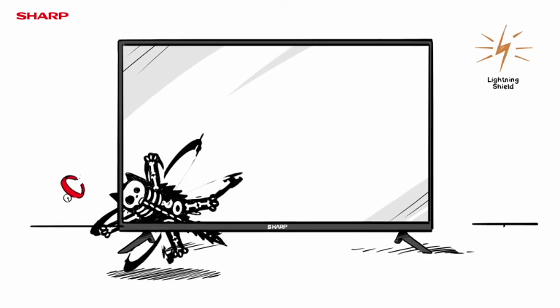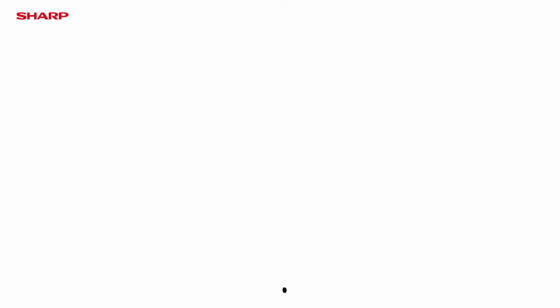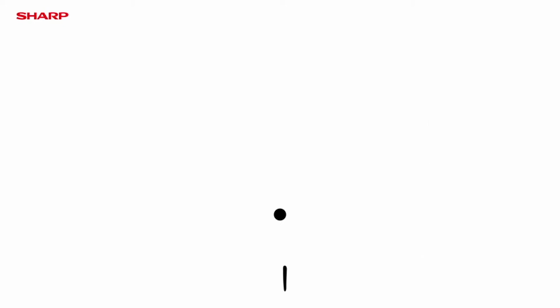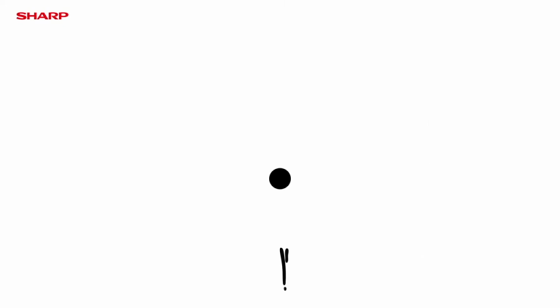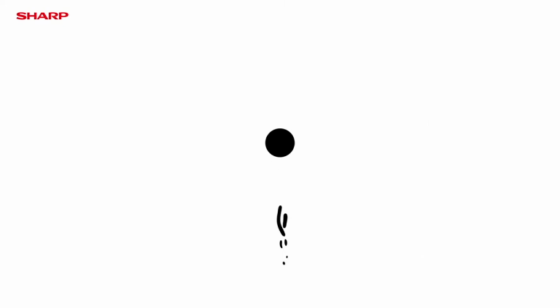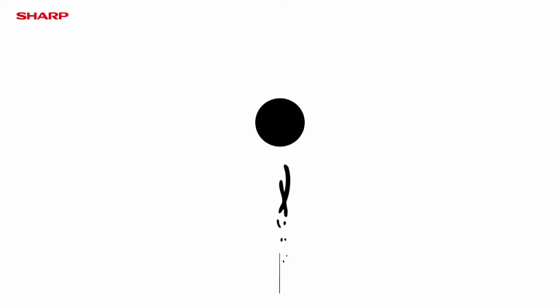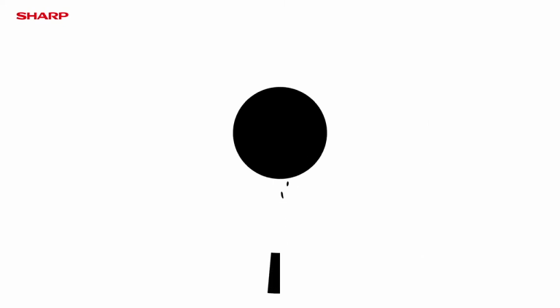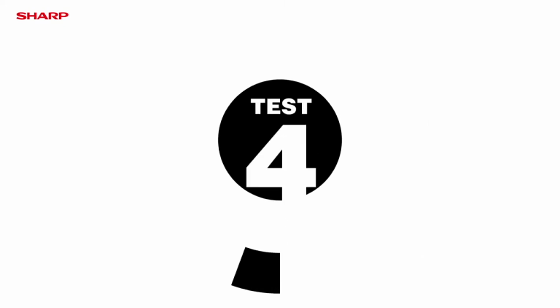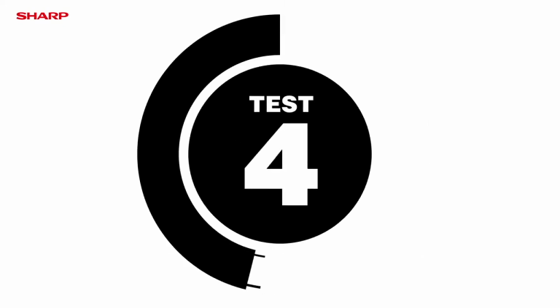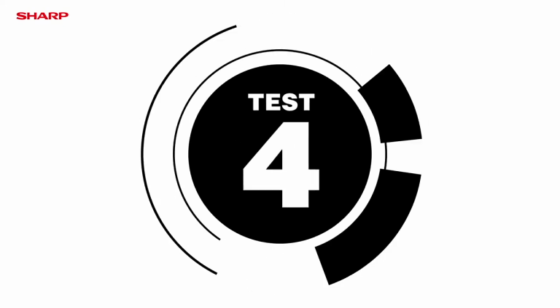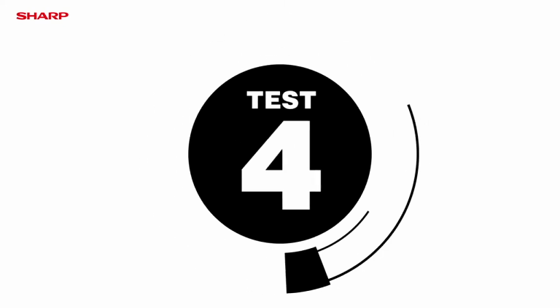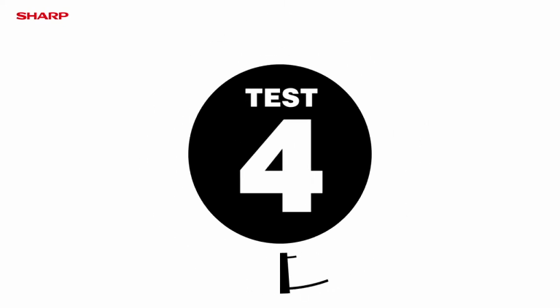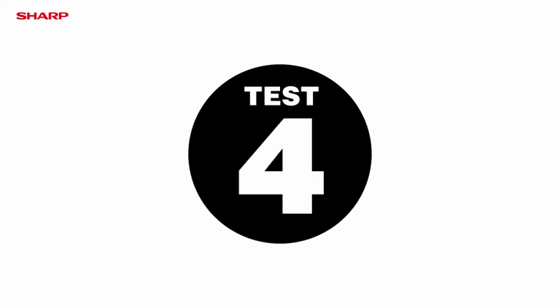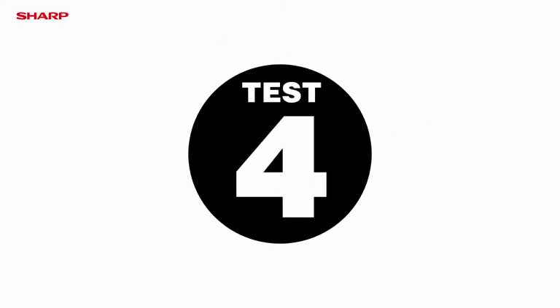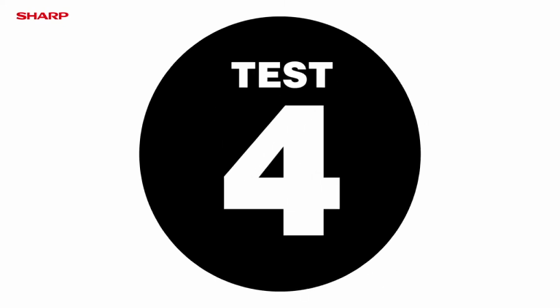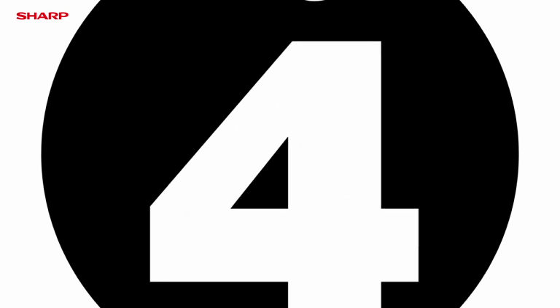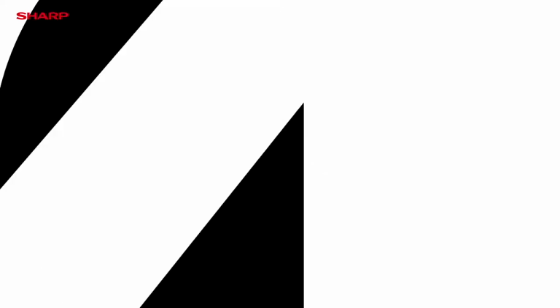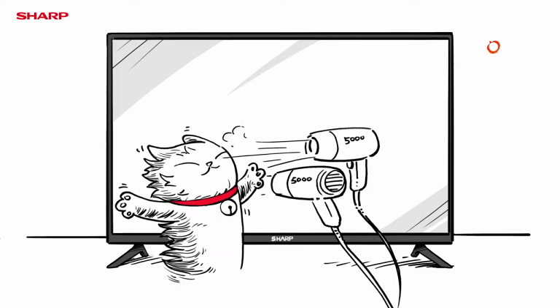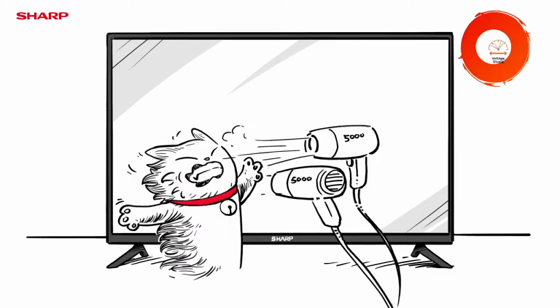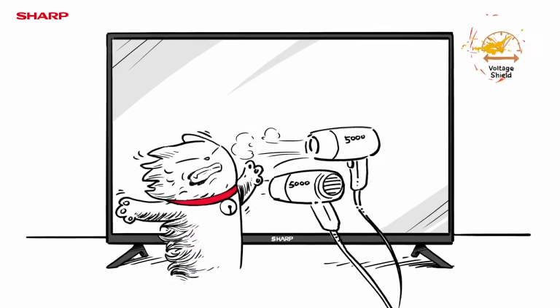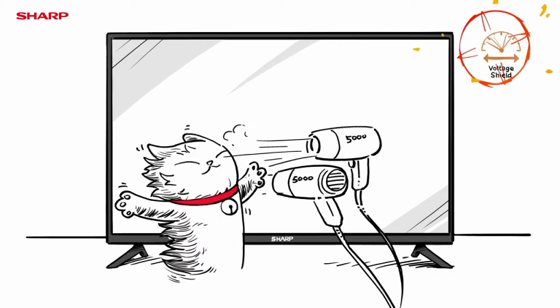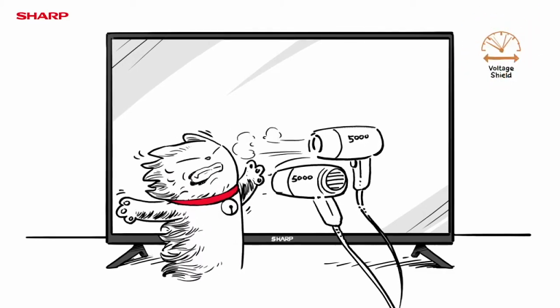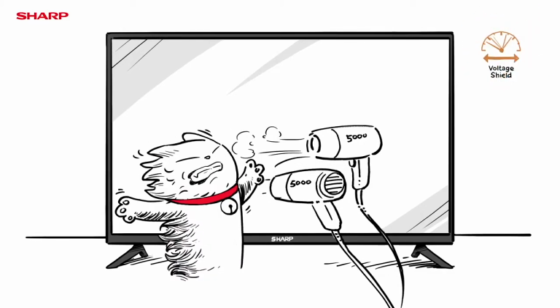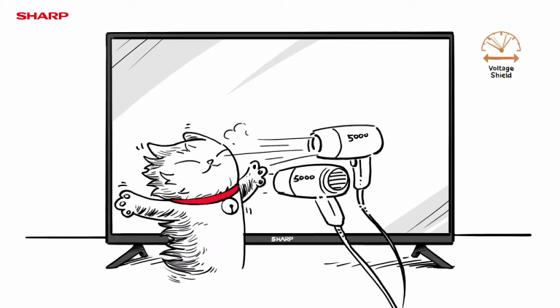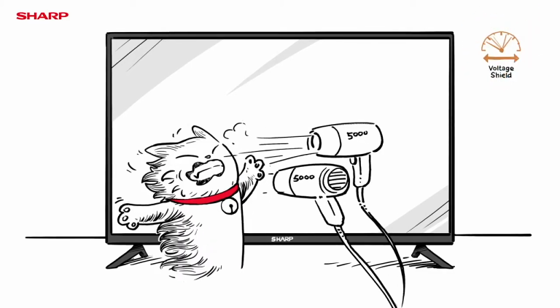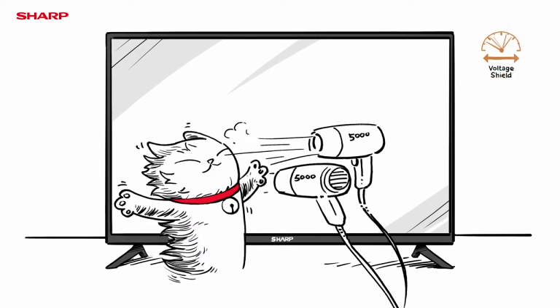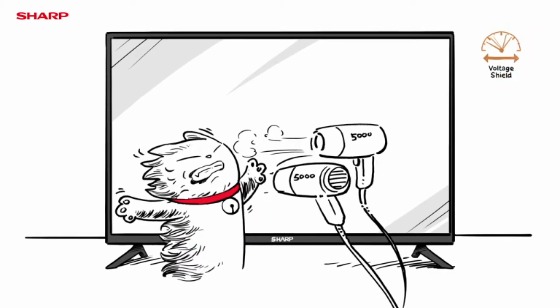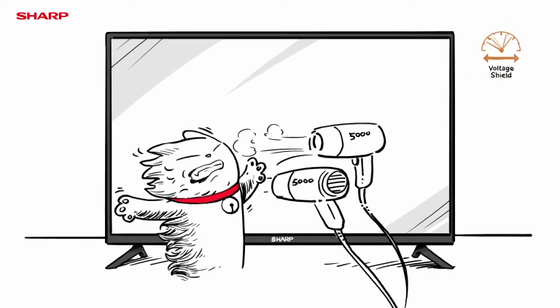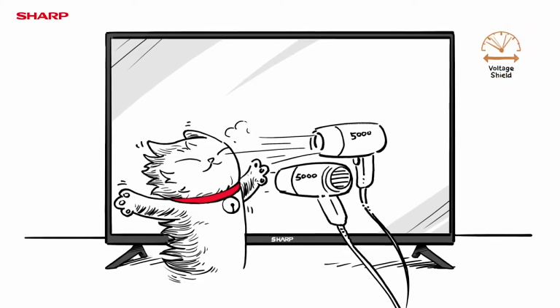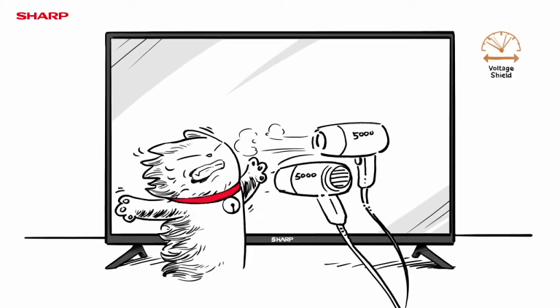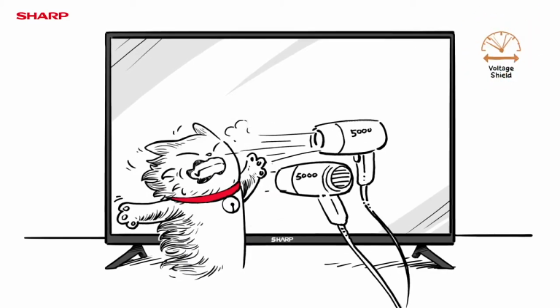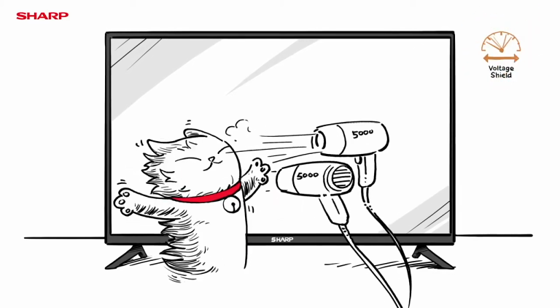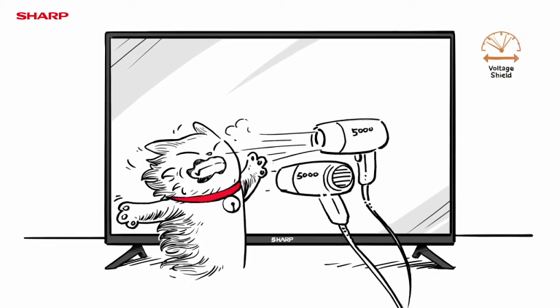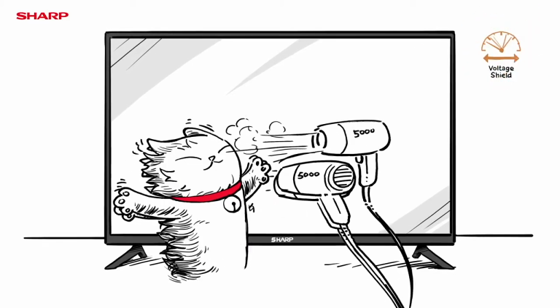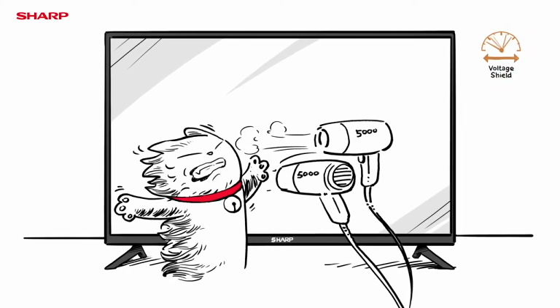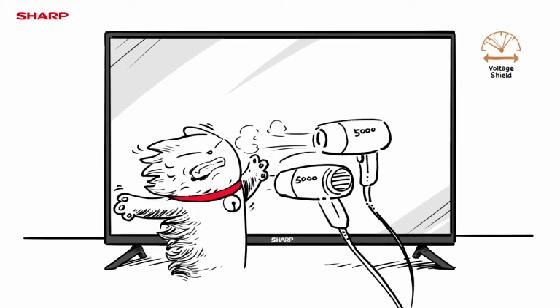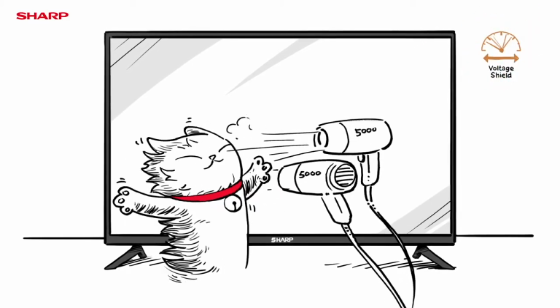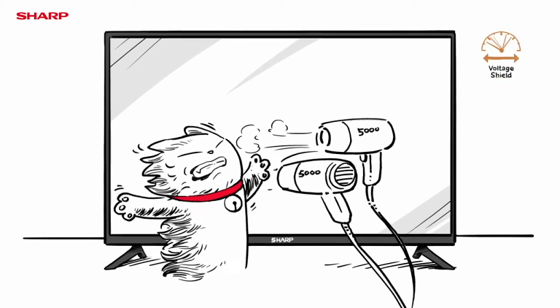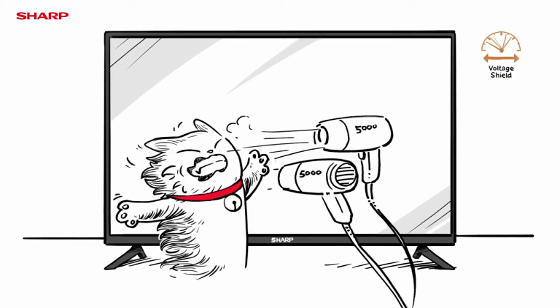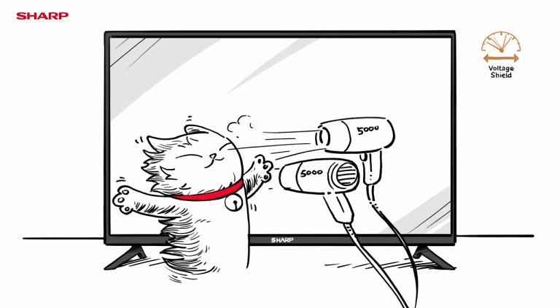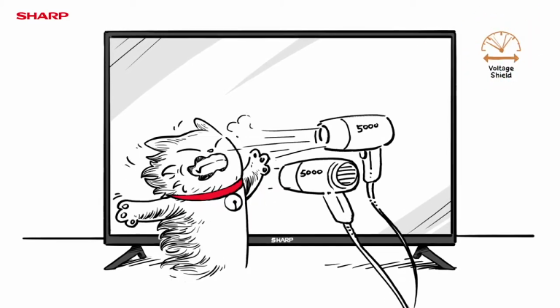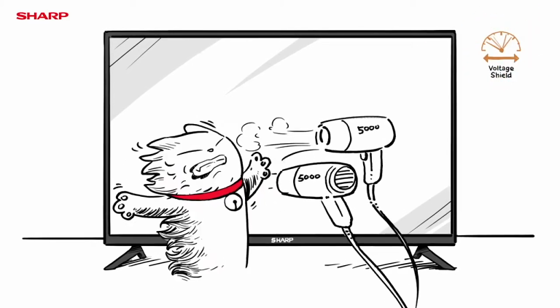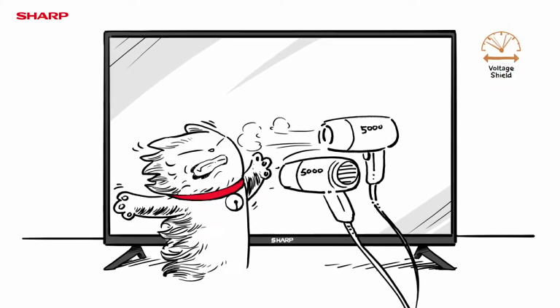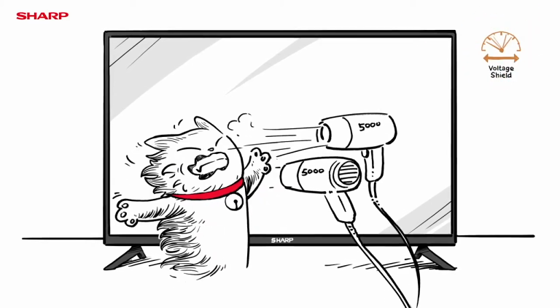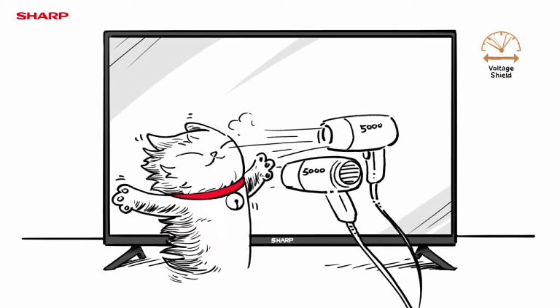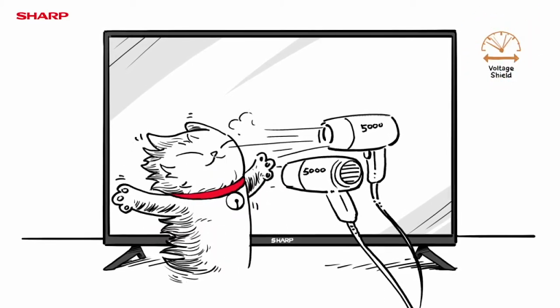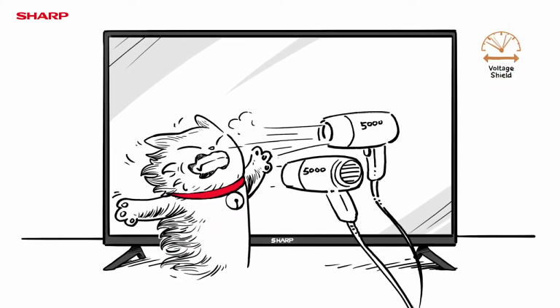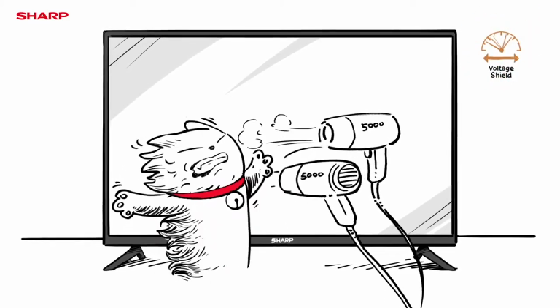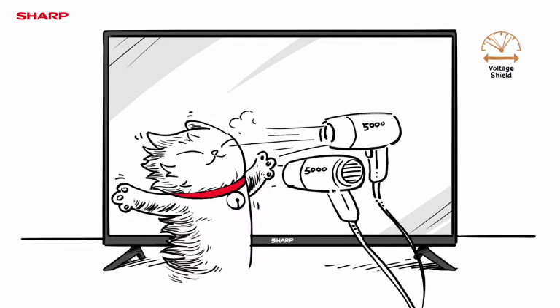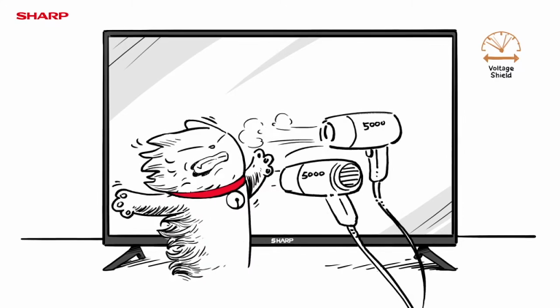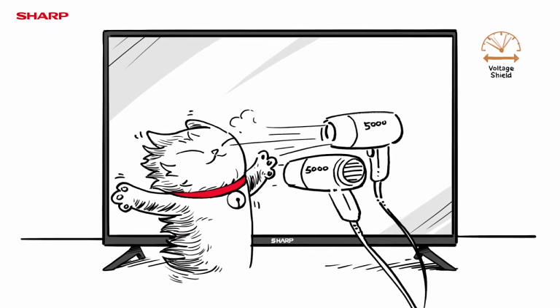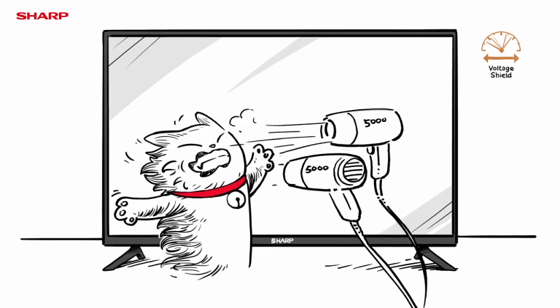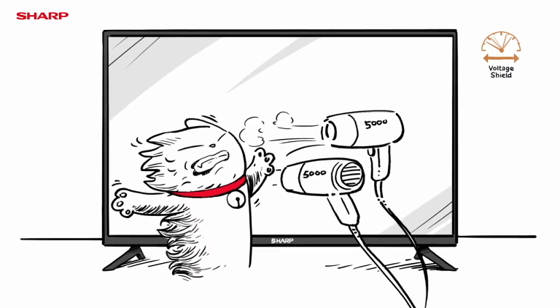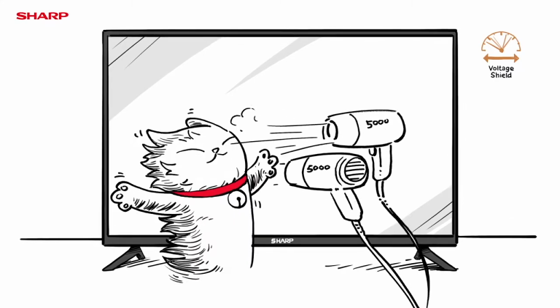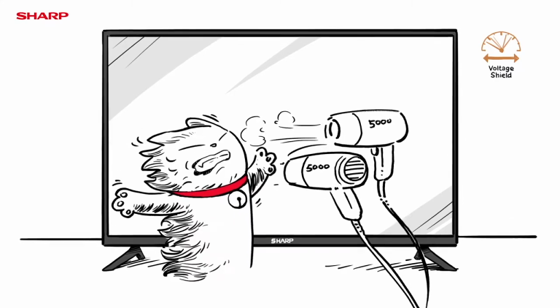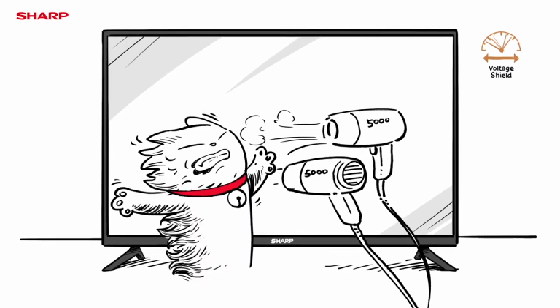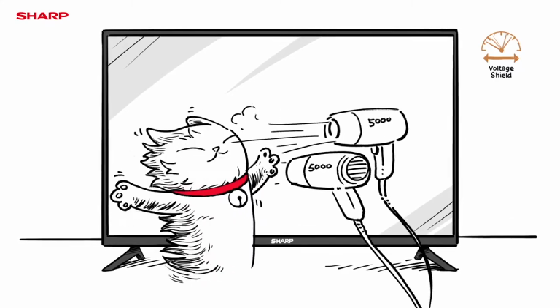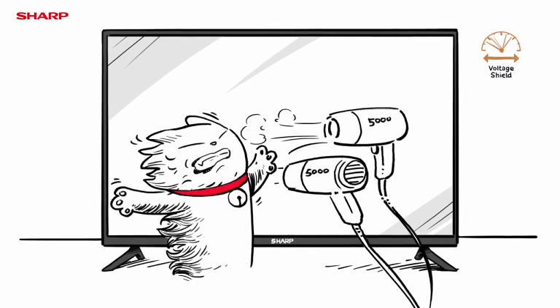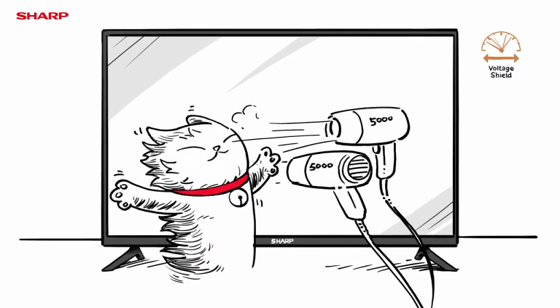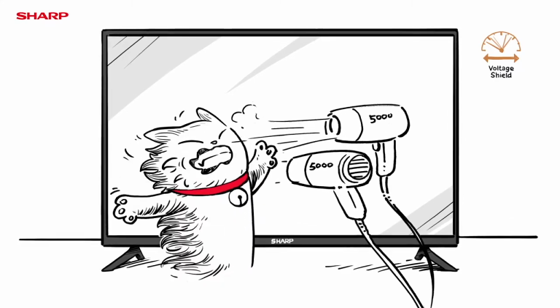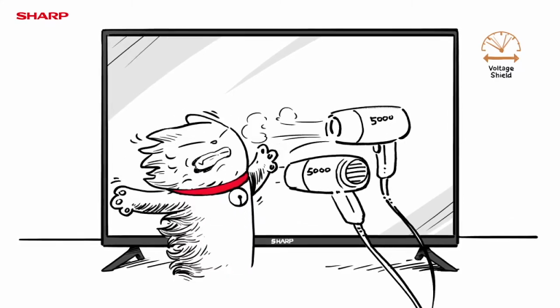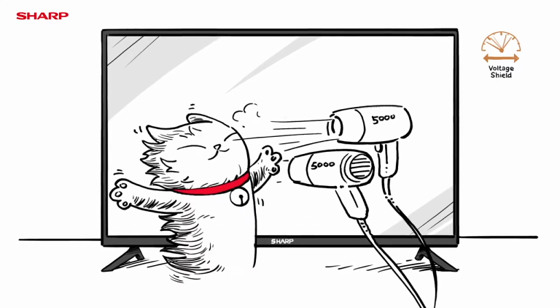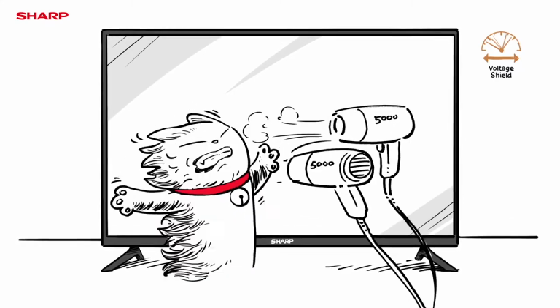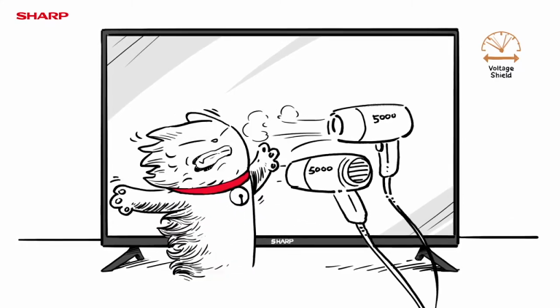Test 4: Power Surge Shield. Sharp Aqueous TV is ensured of safe product operation when a power surge occurs.